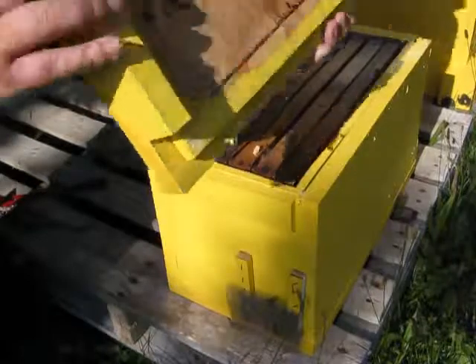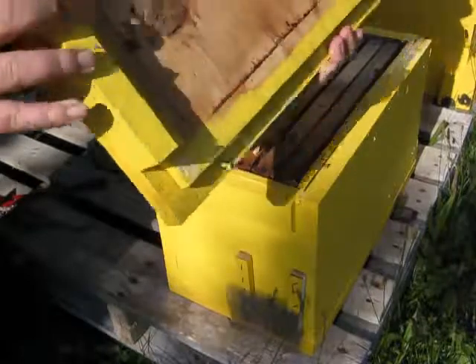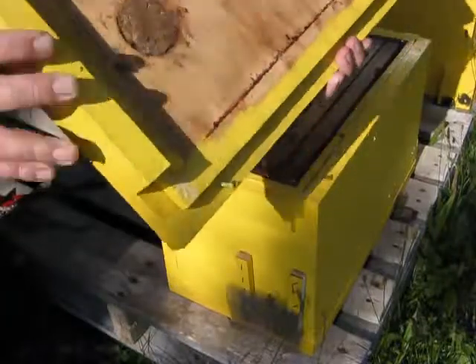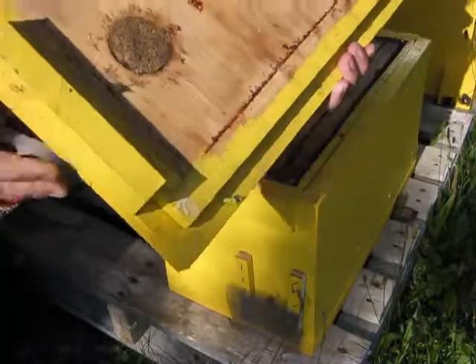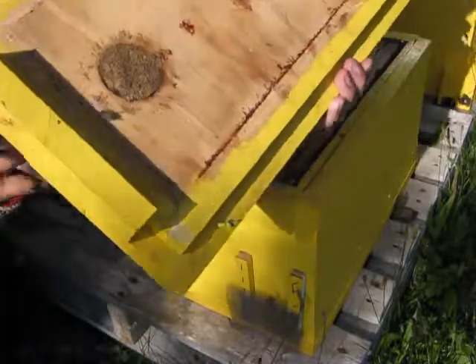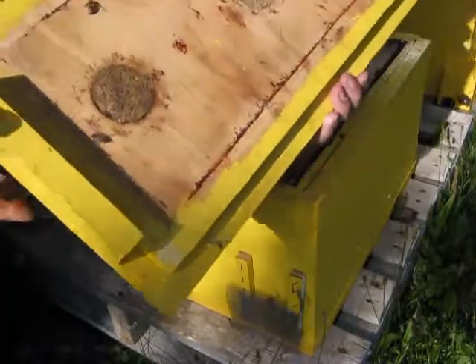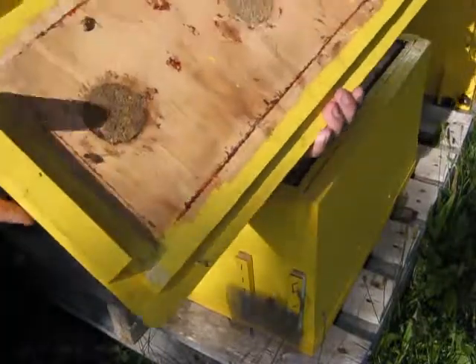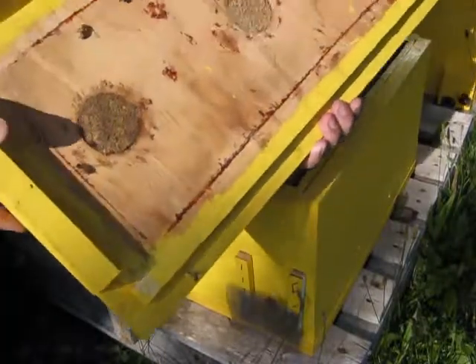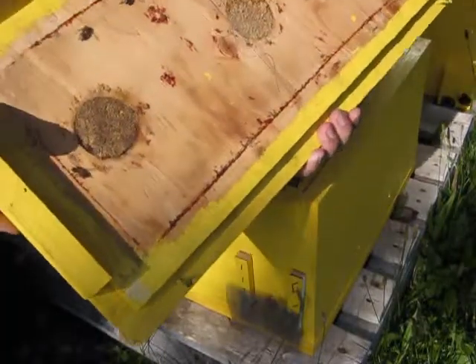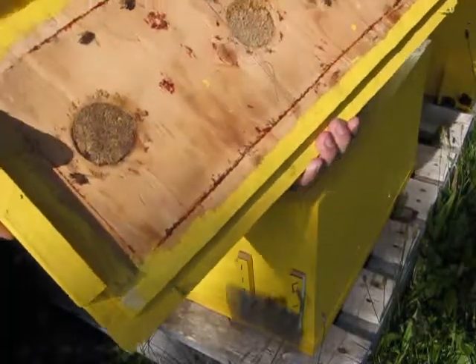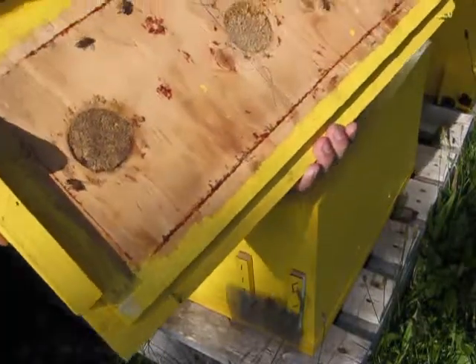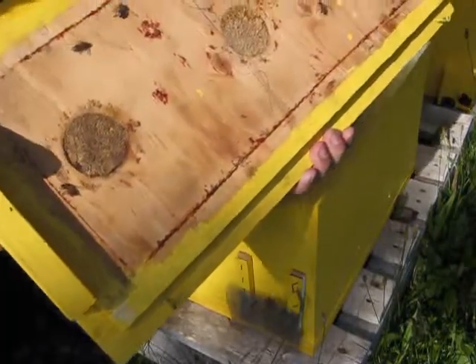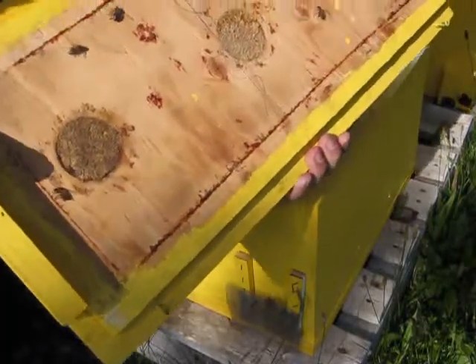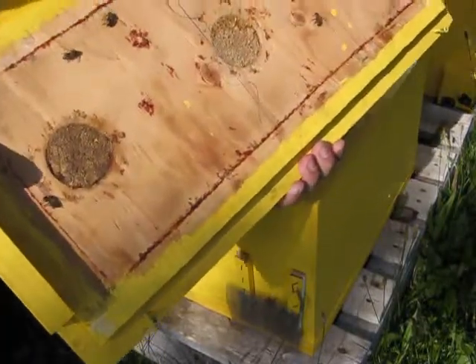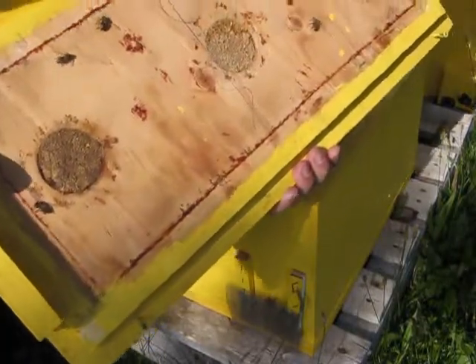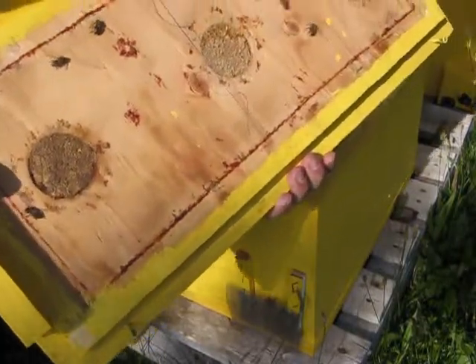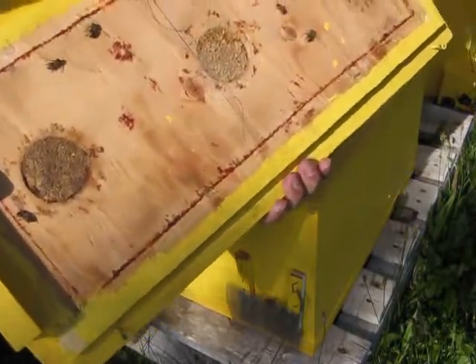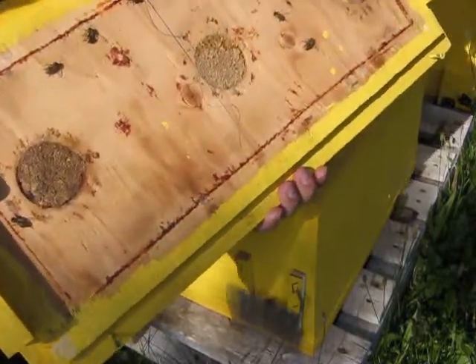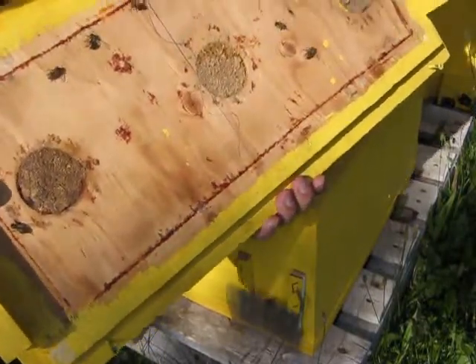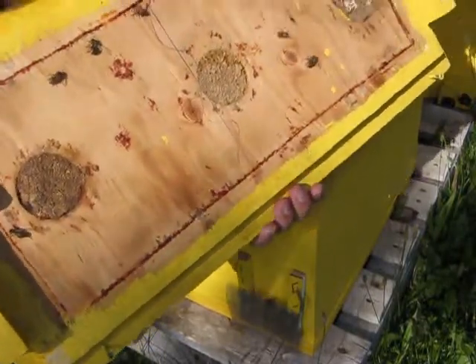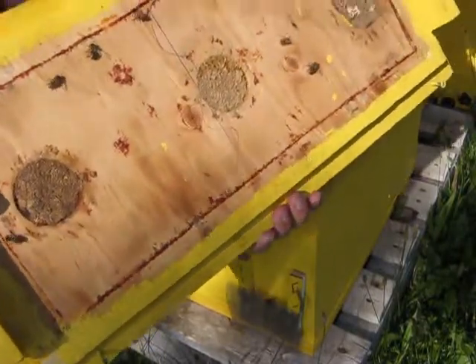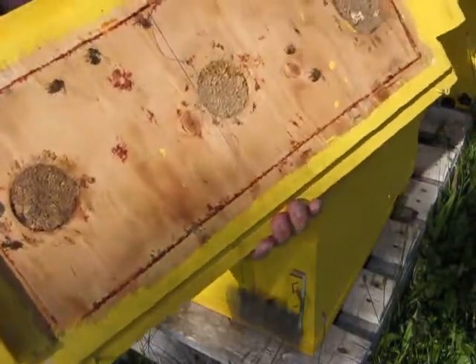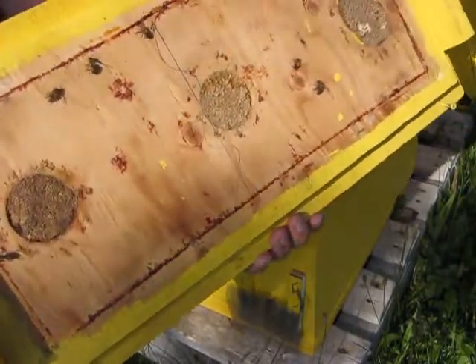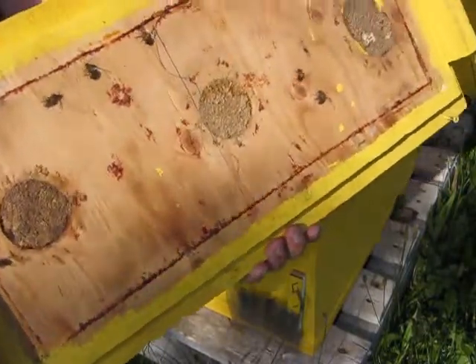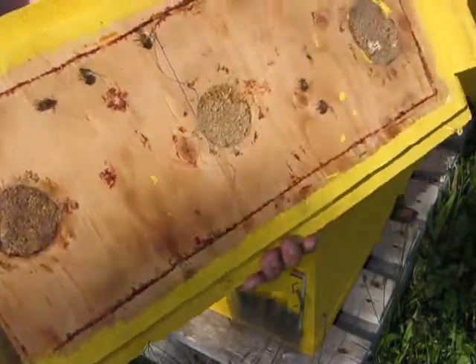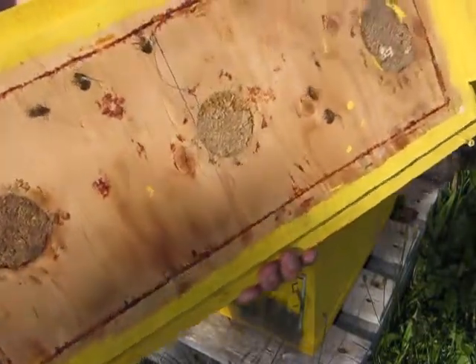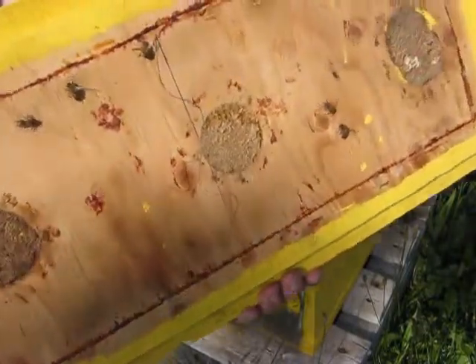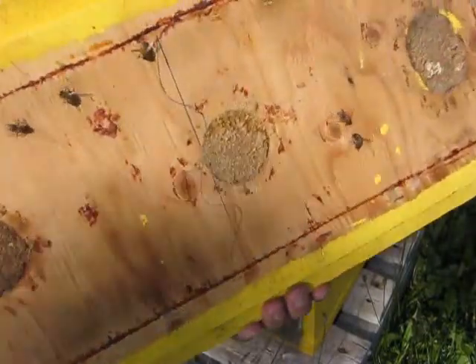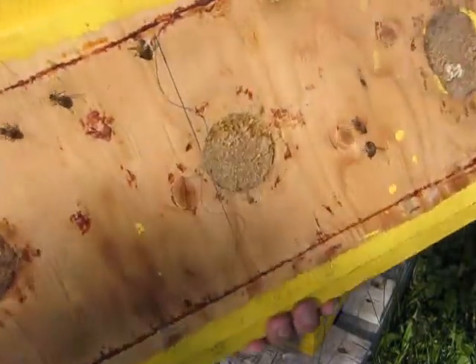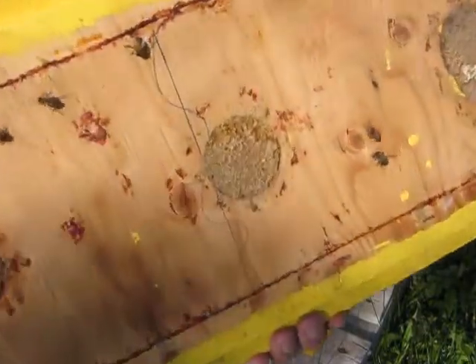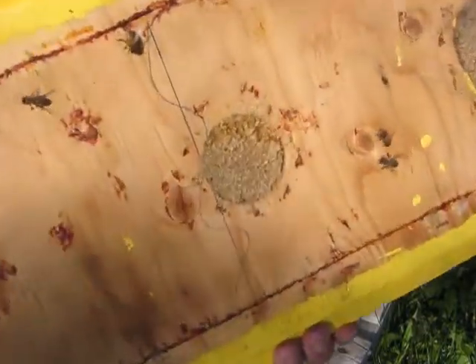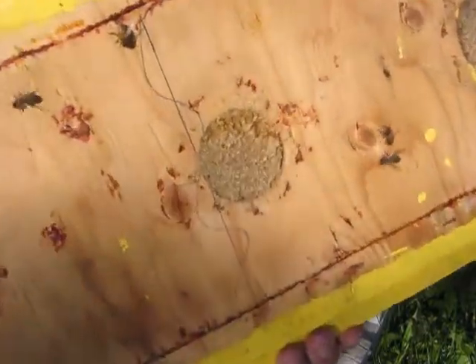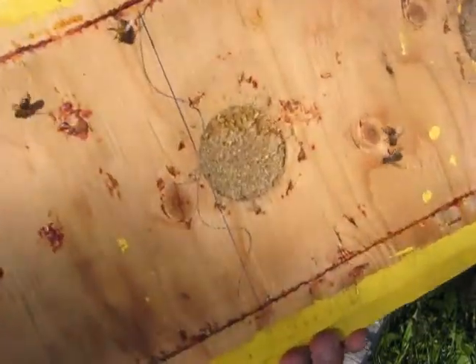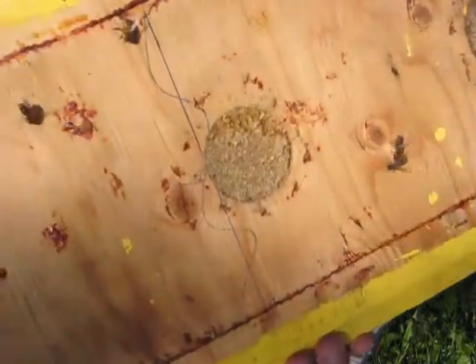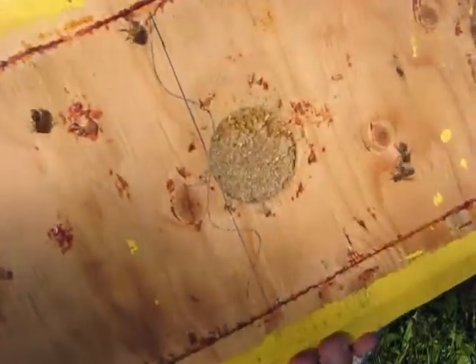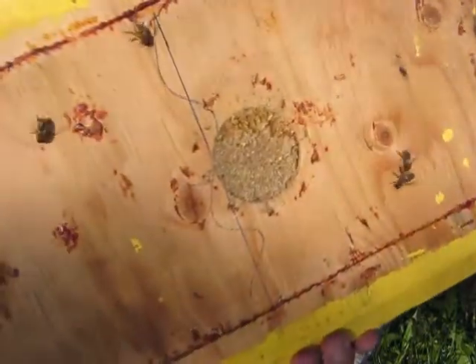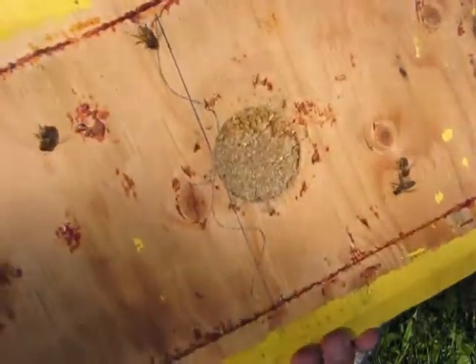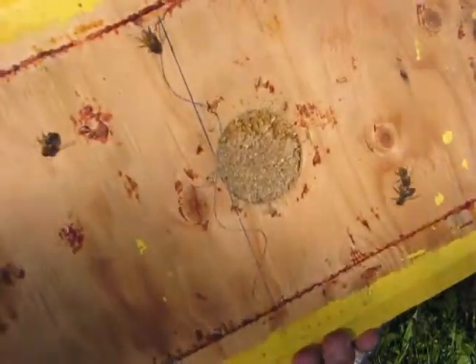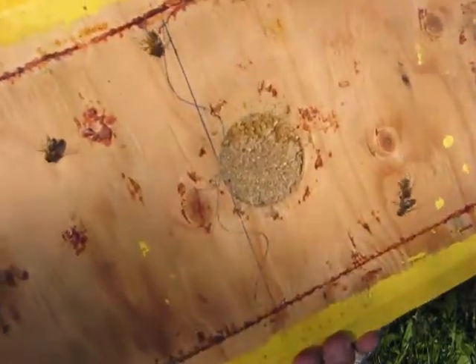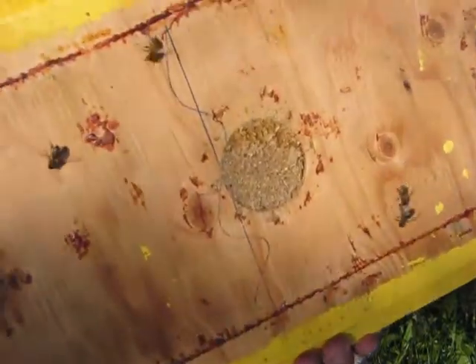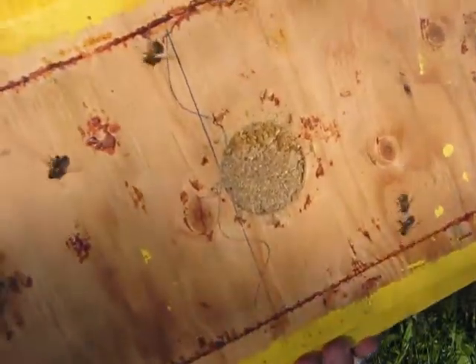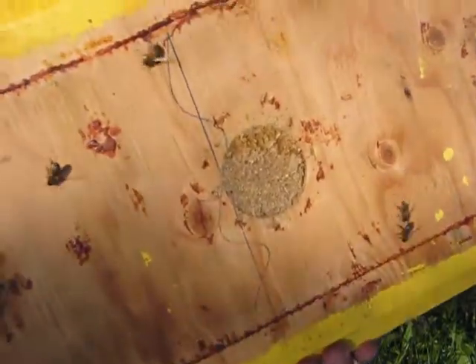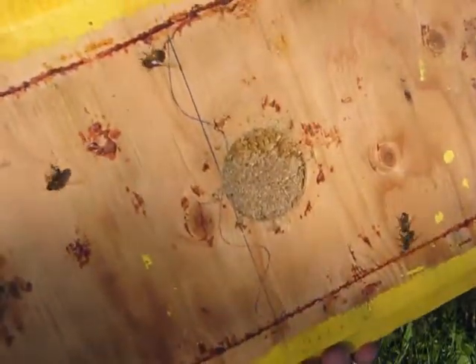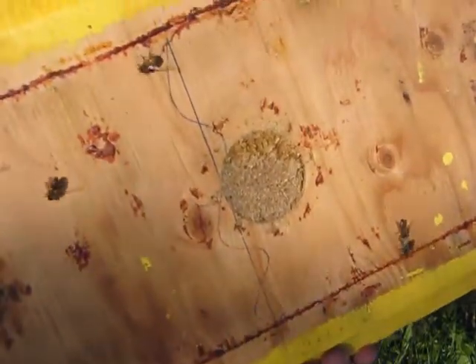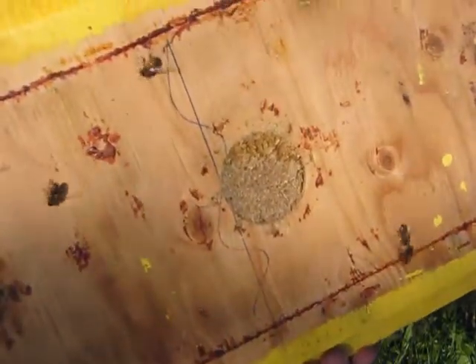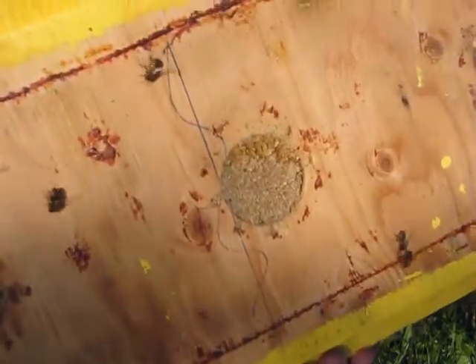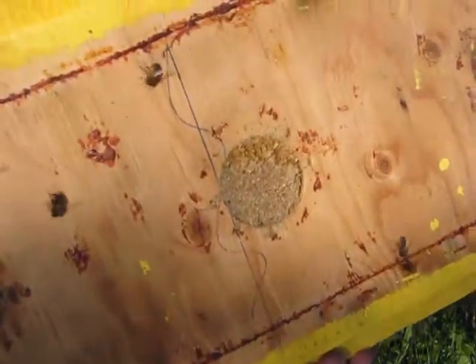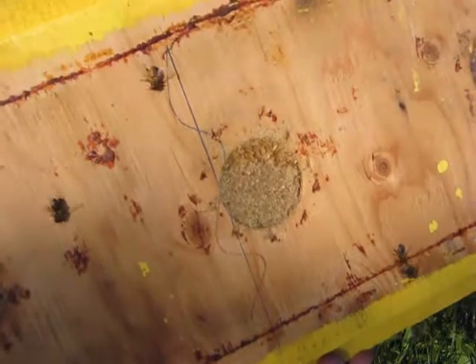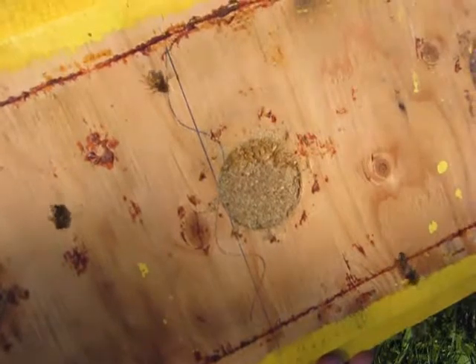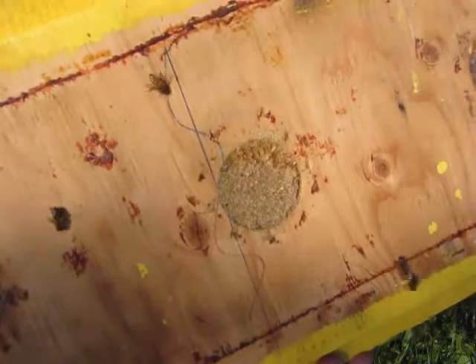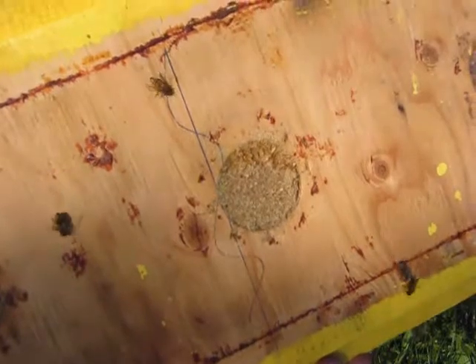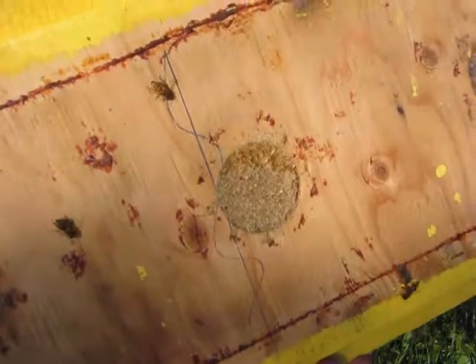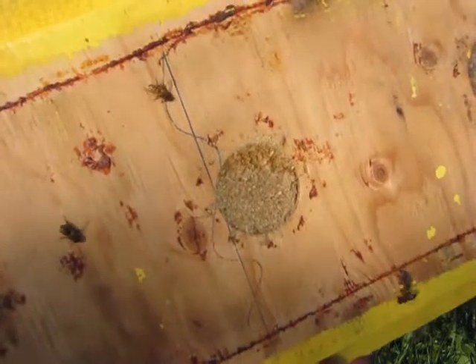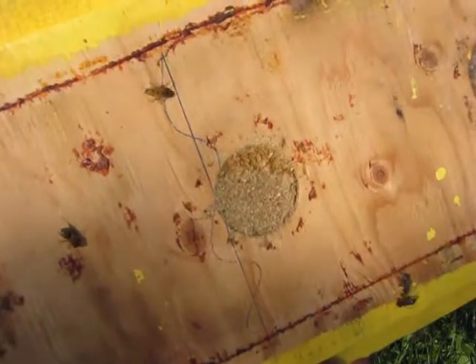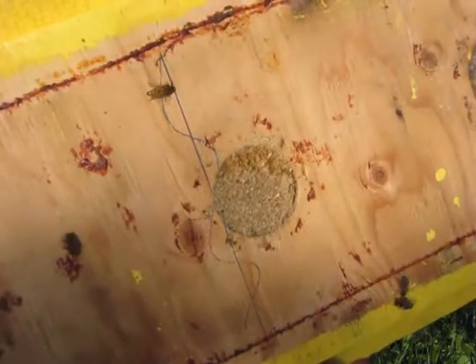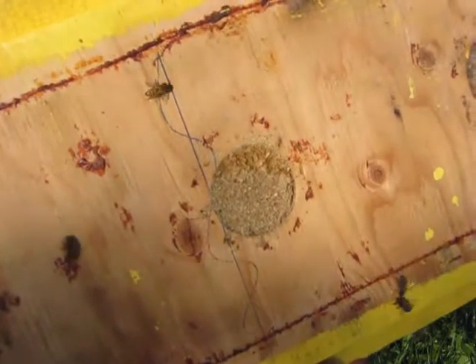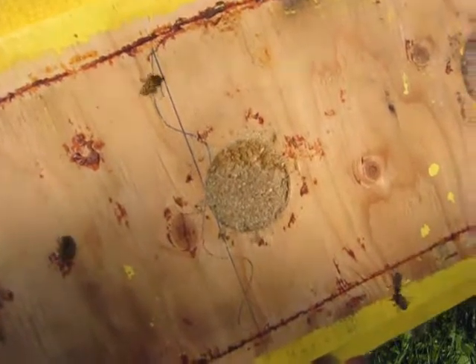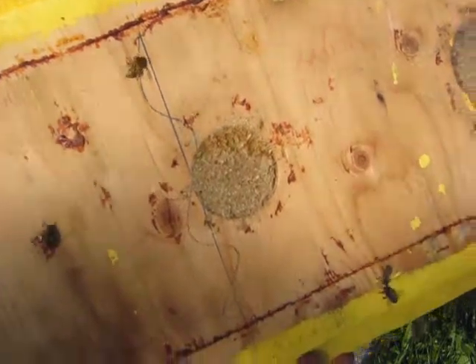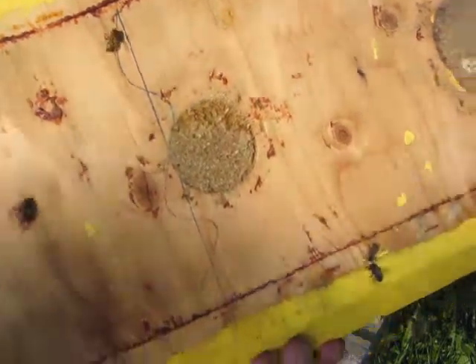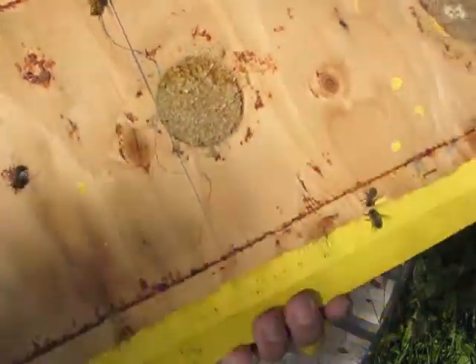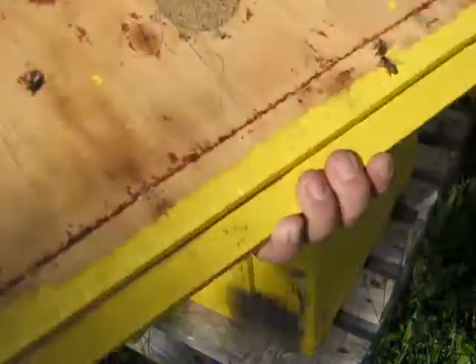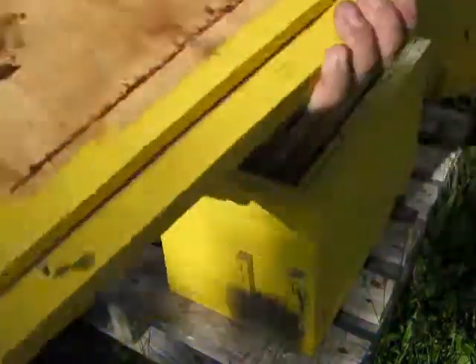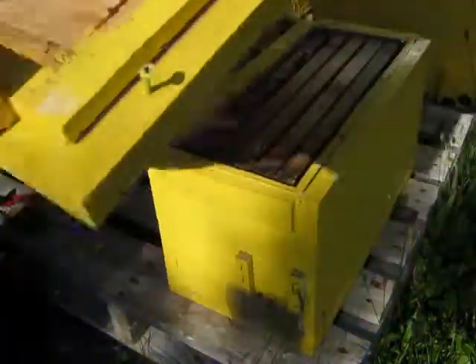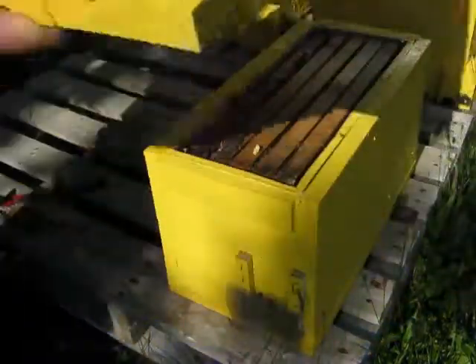Top cover. I'm going to check for the queen. Do you see the queen? I do not see the queen.